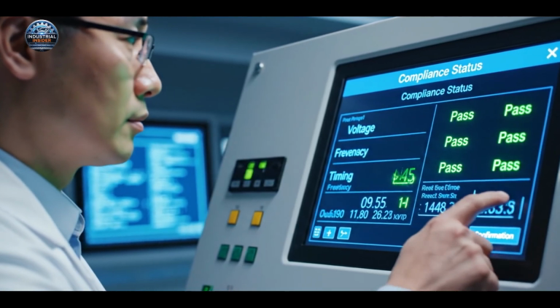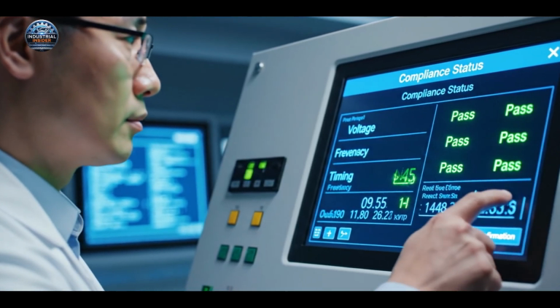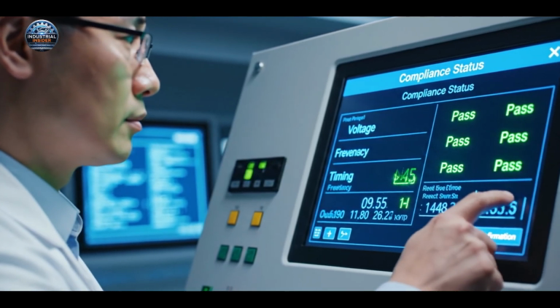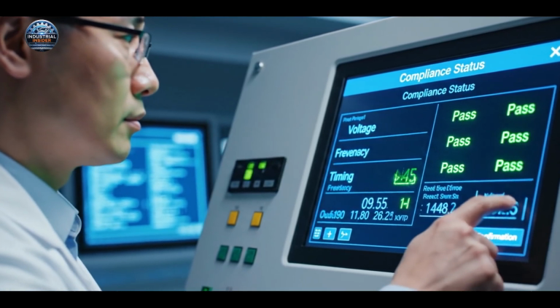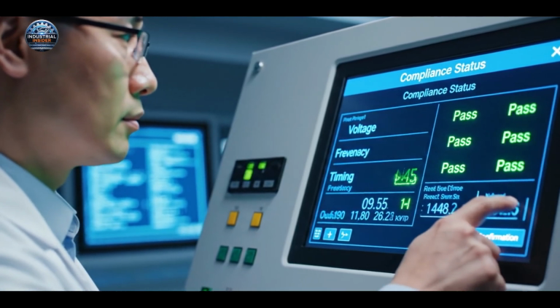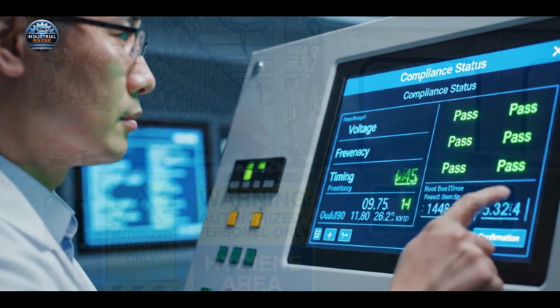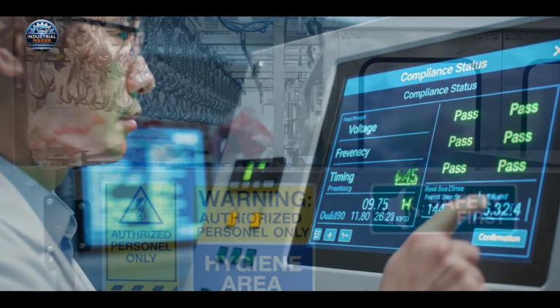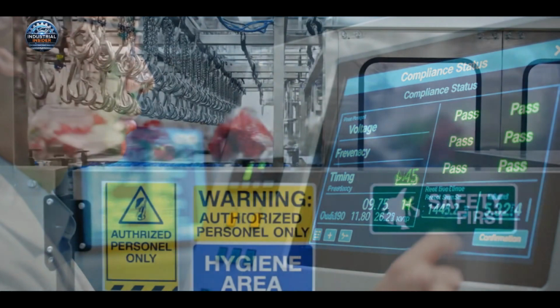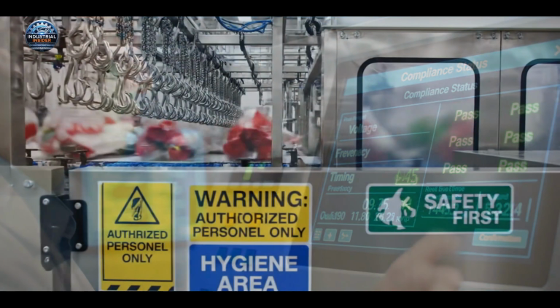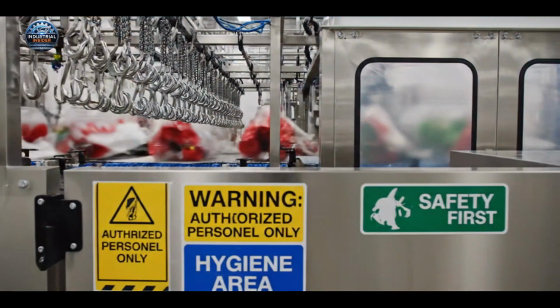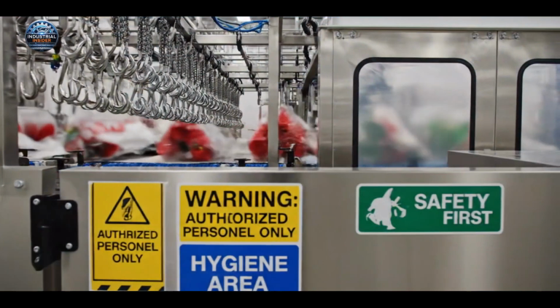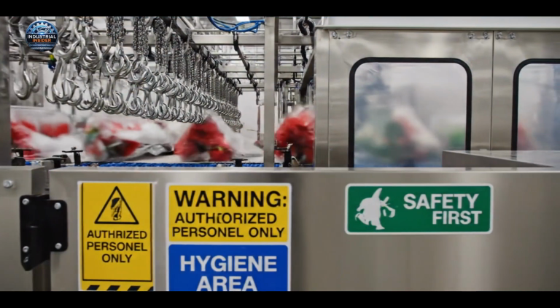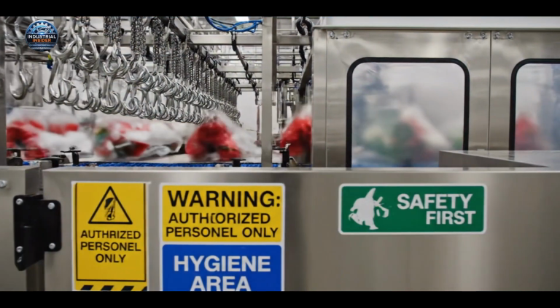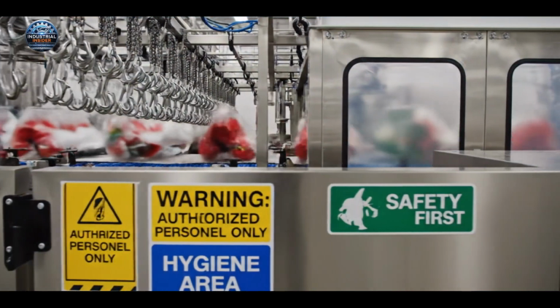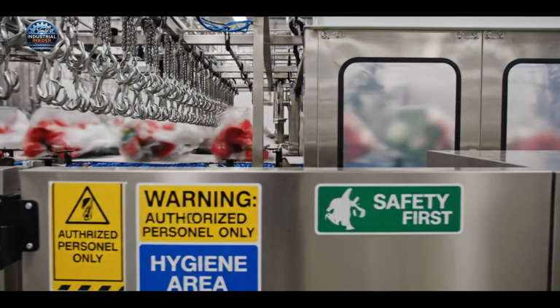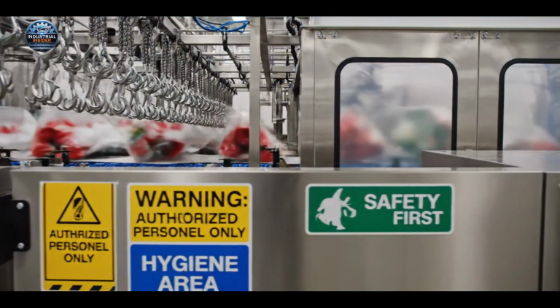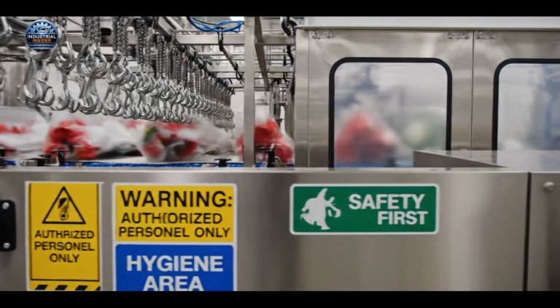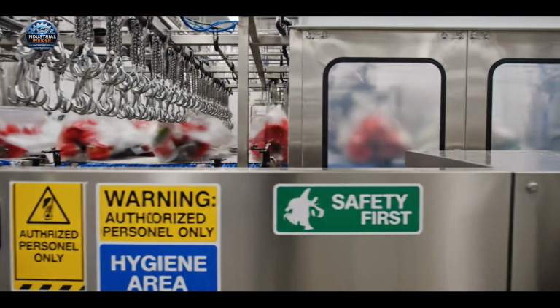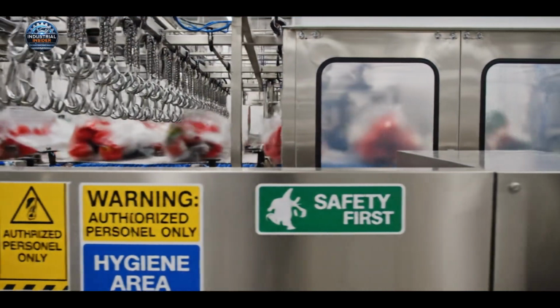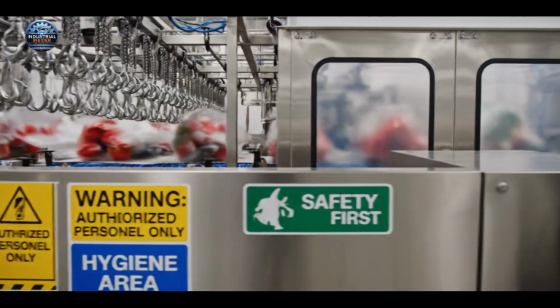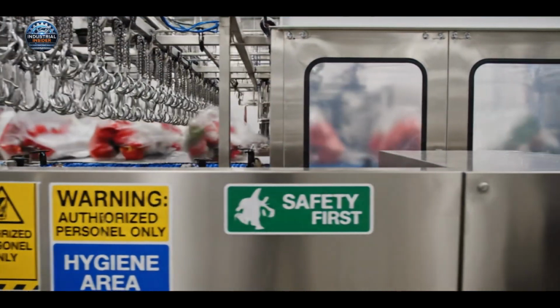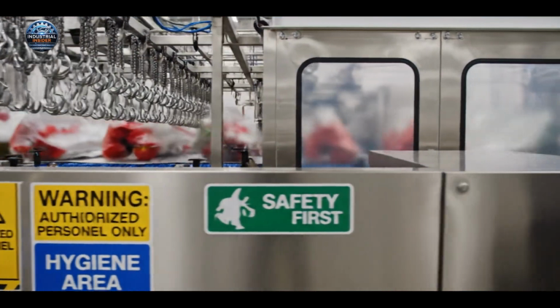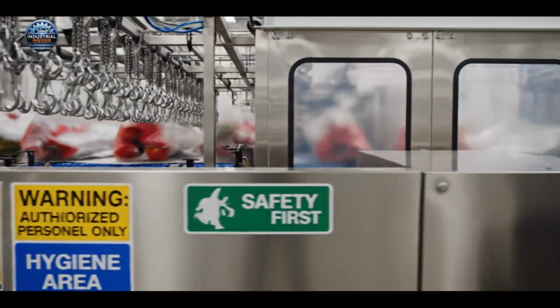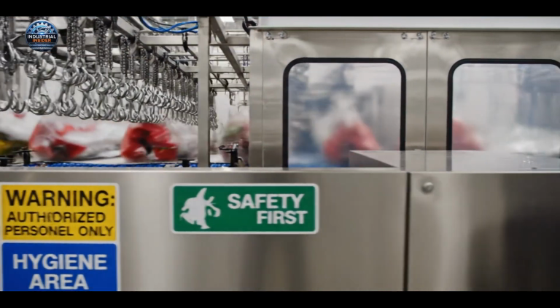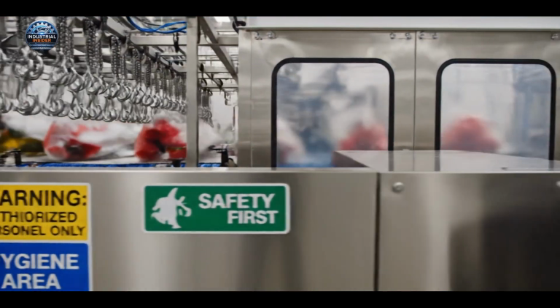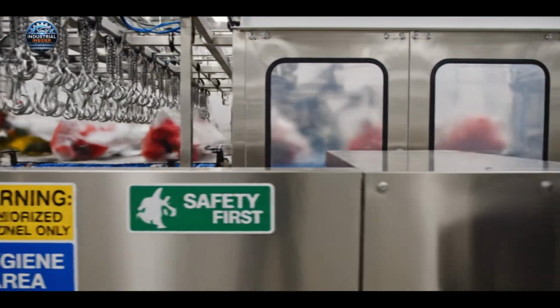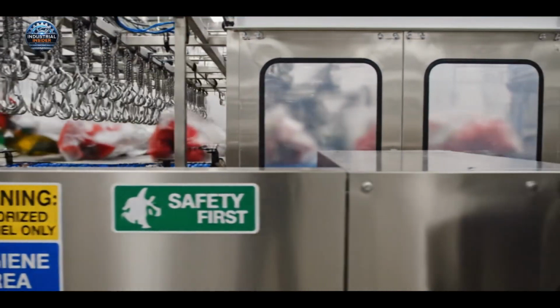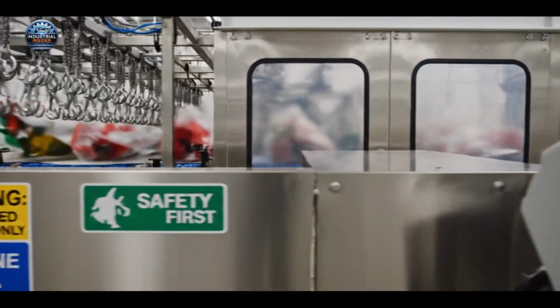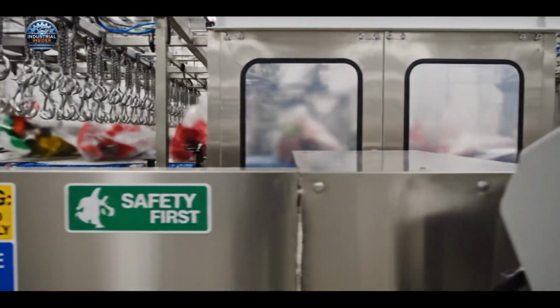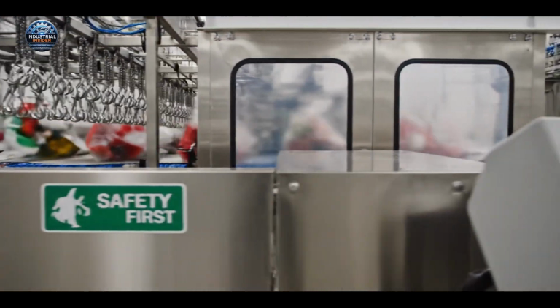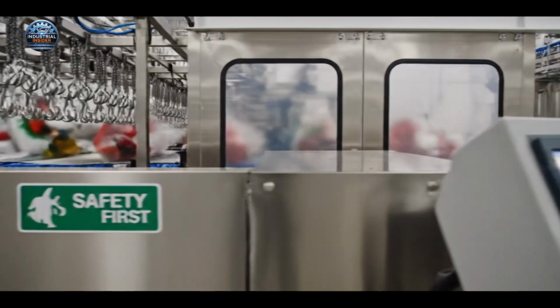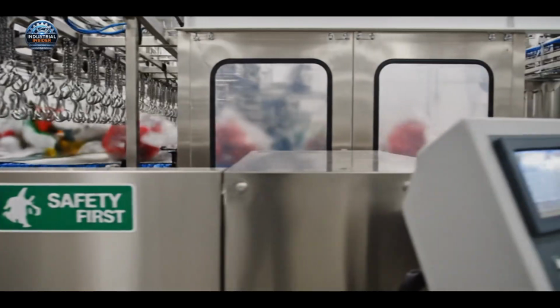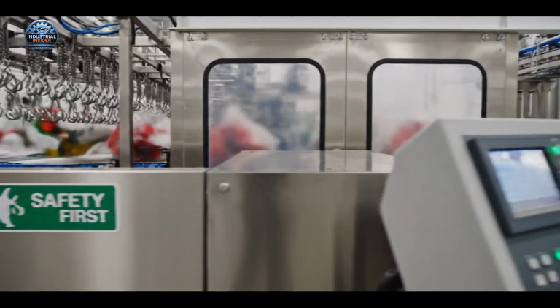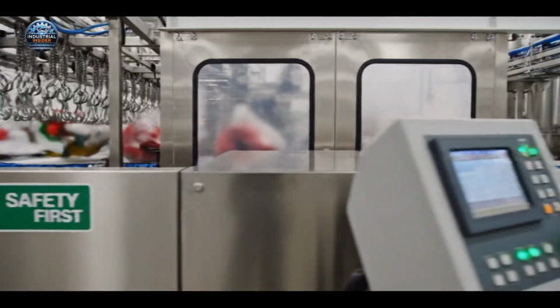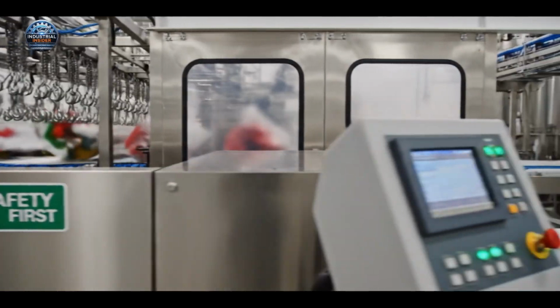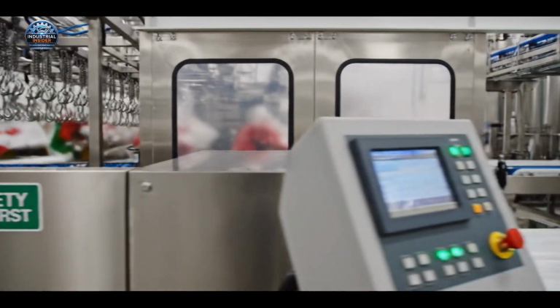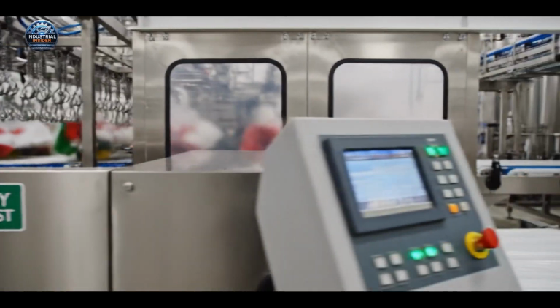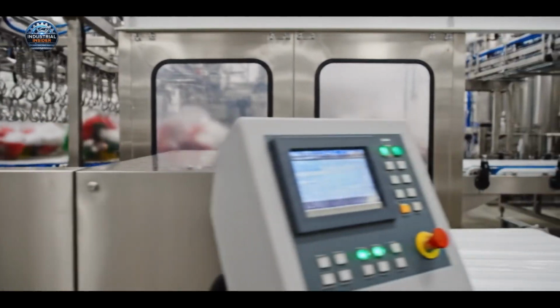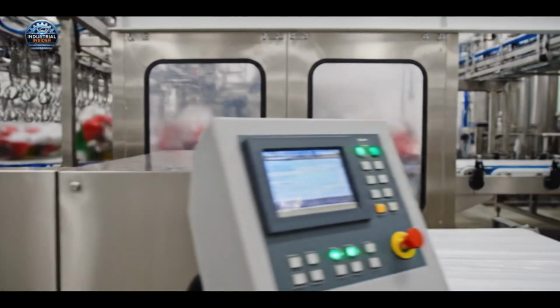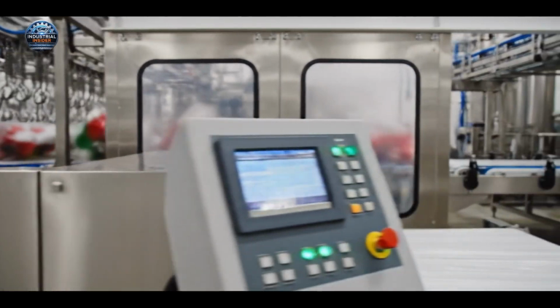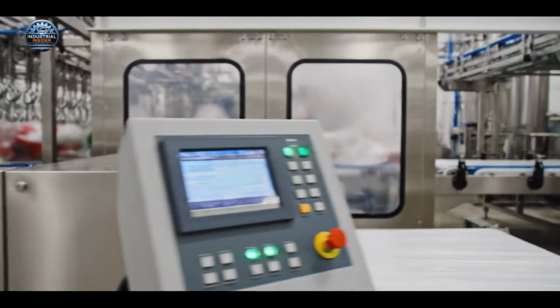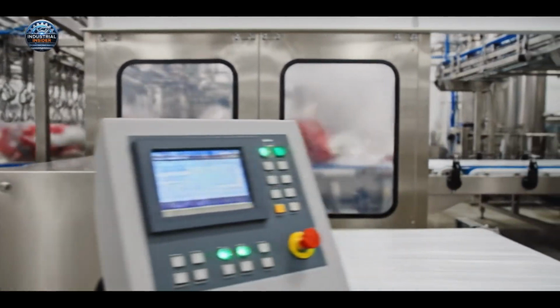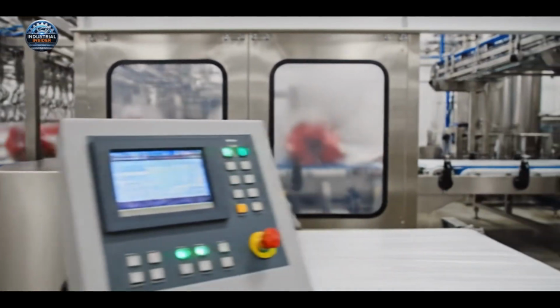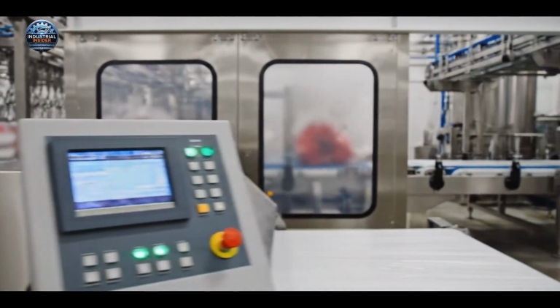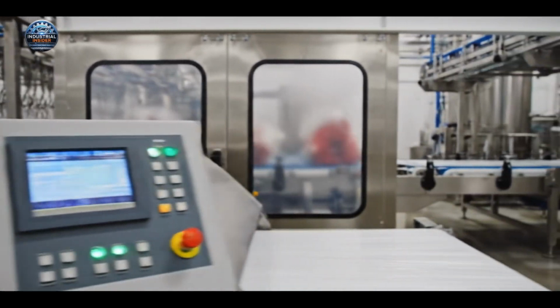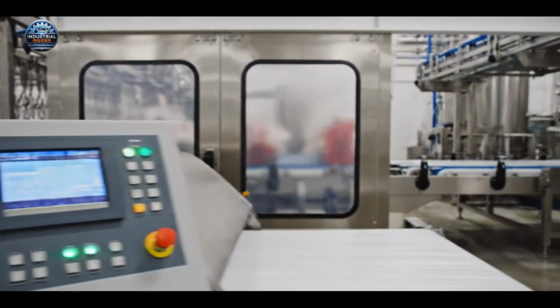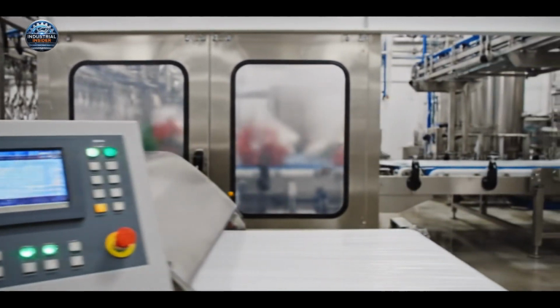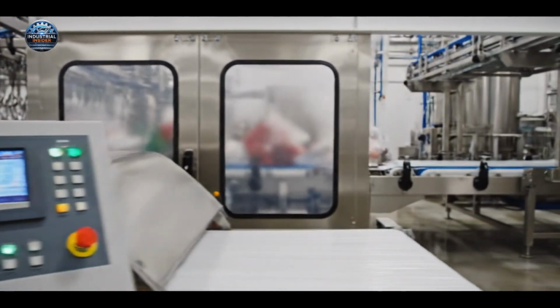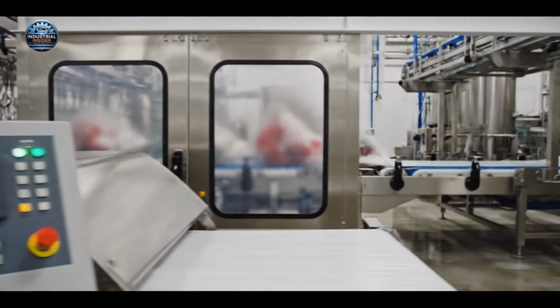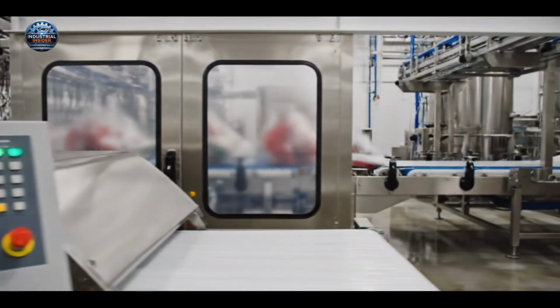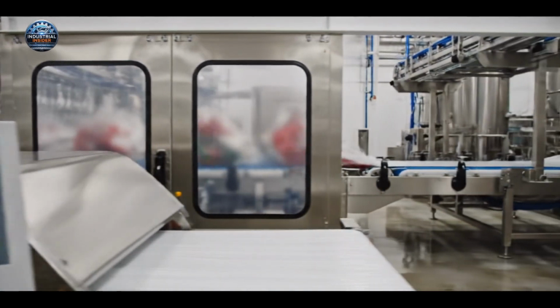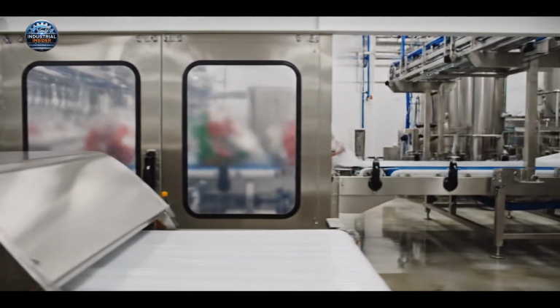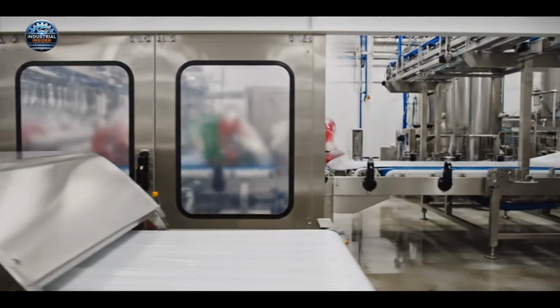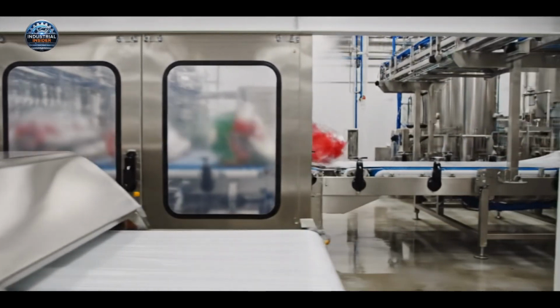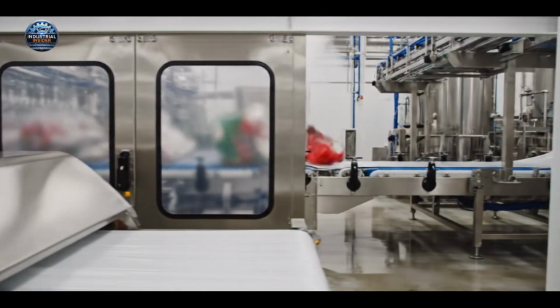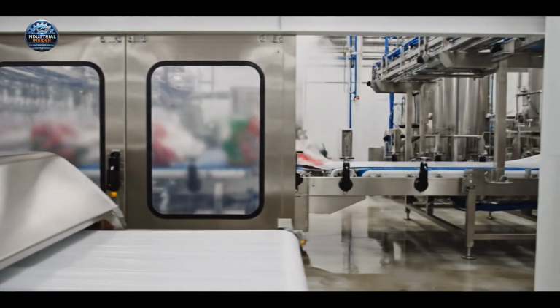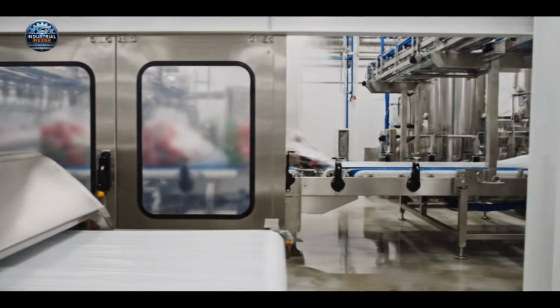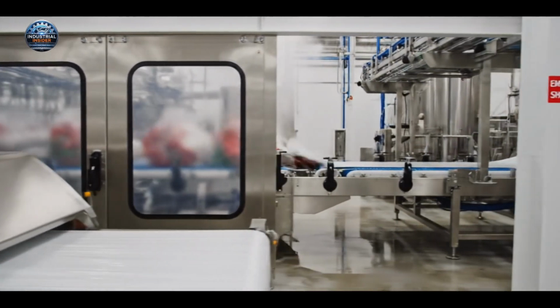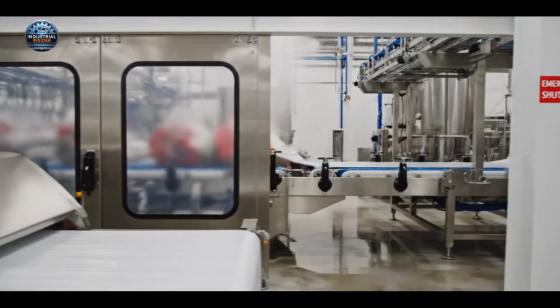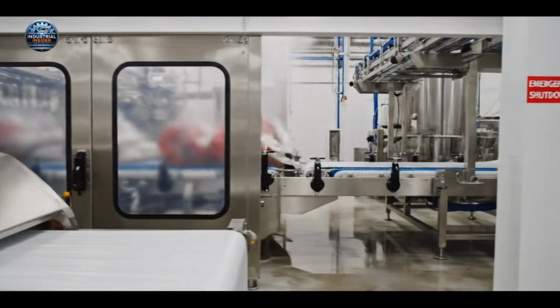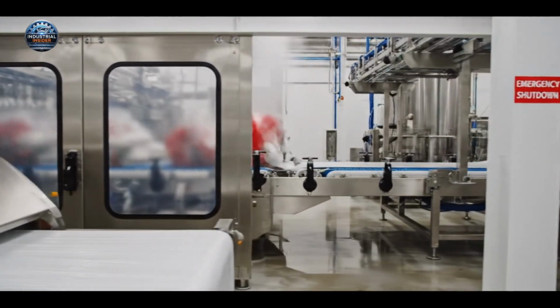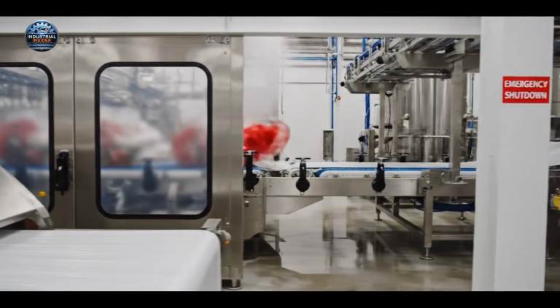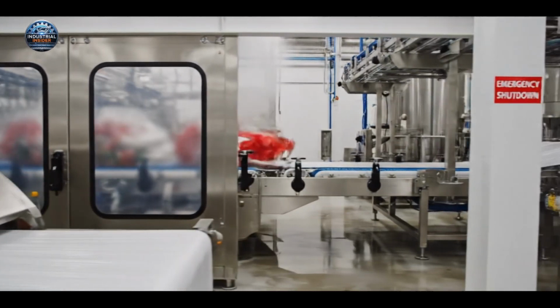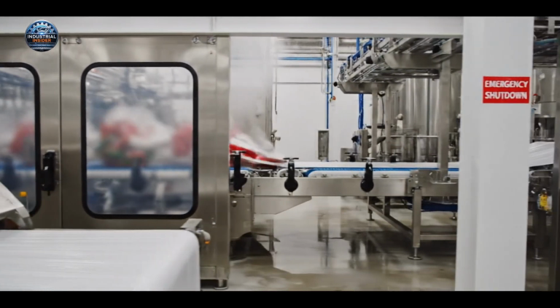Here, the regulated slaughter step is meticulously monitored, adhering to strict federal guidelines.